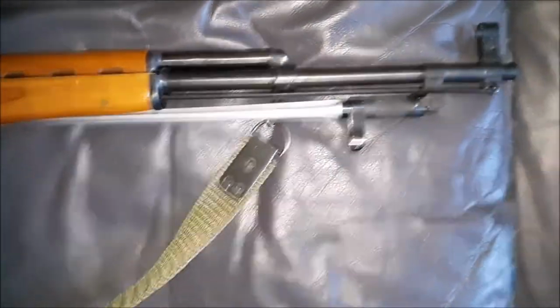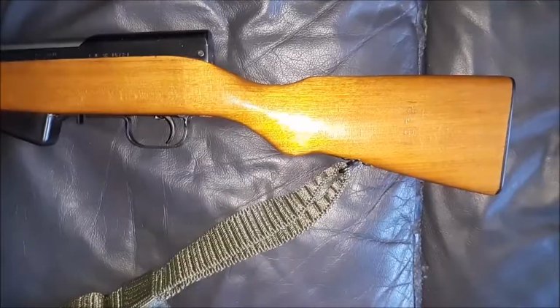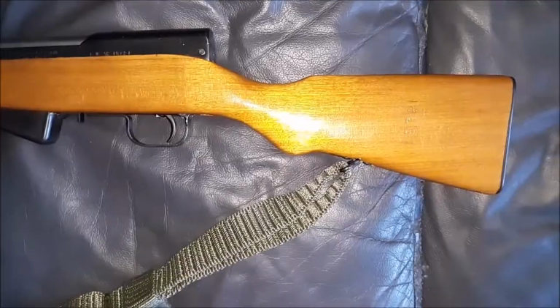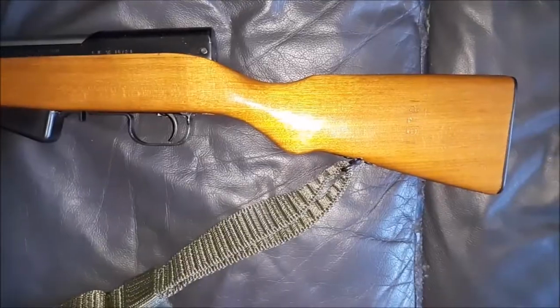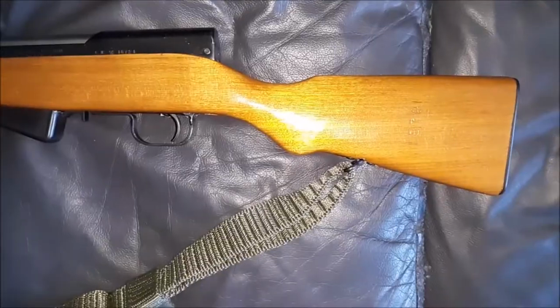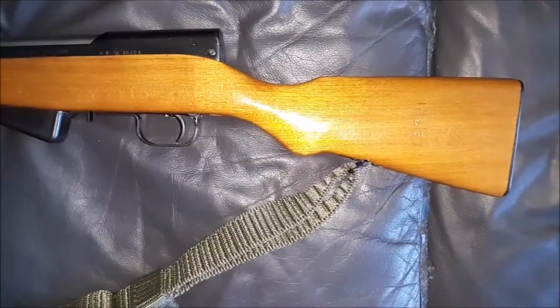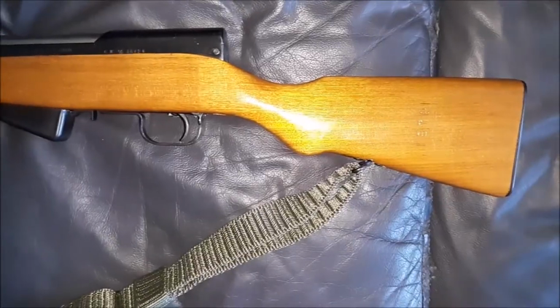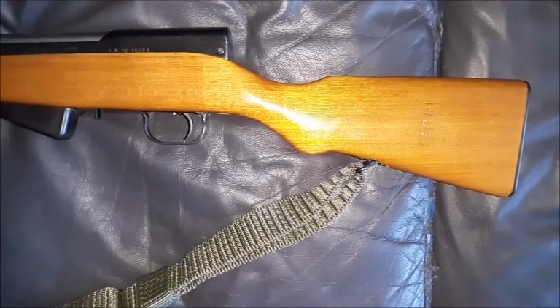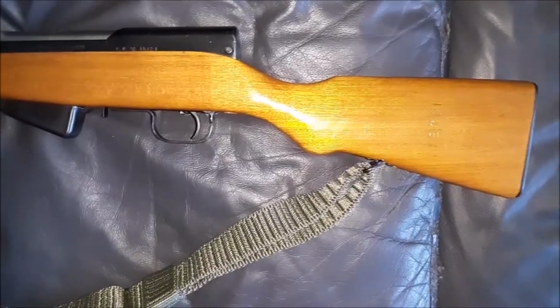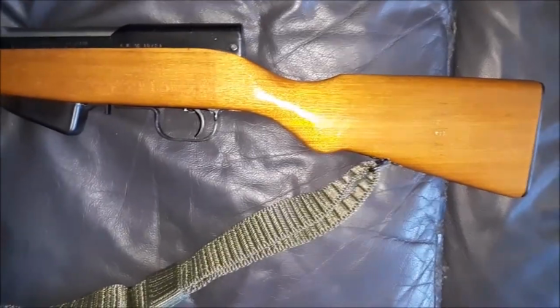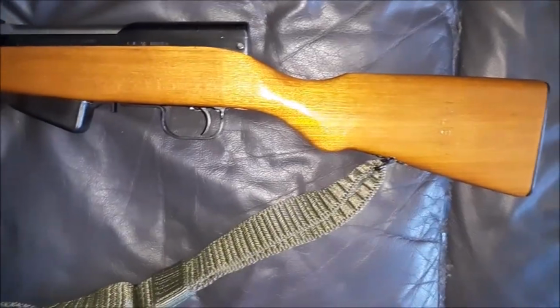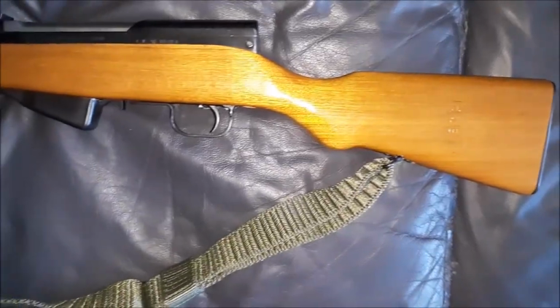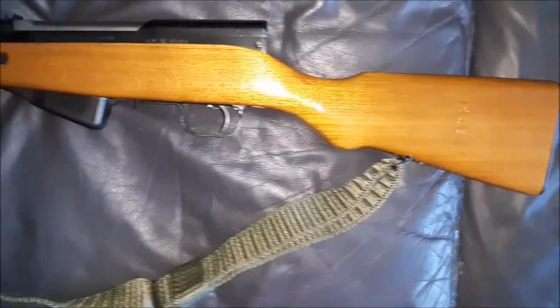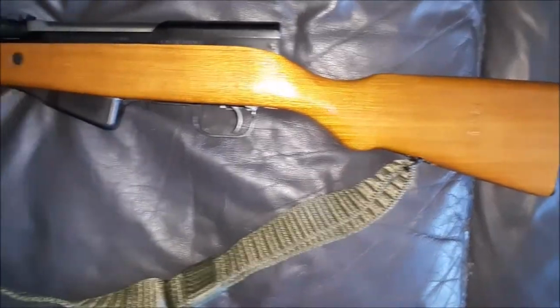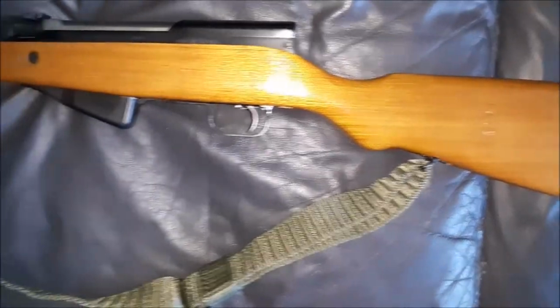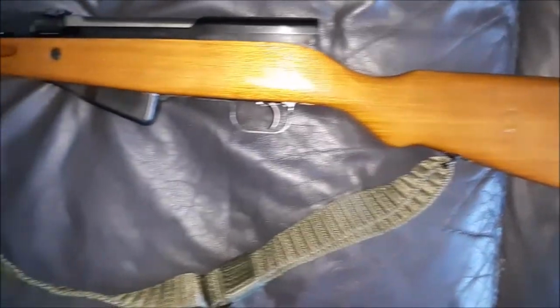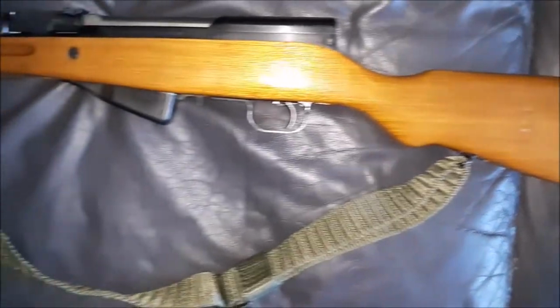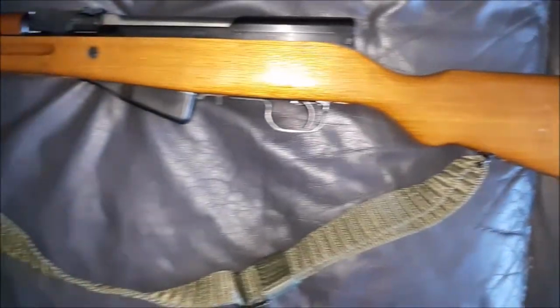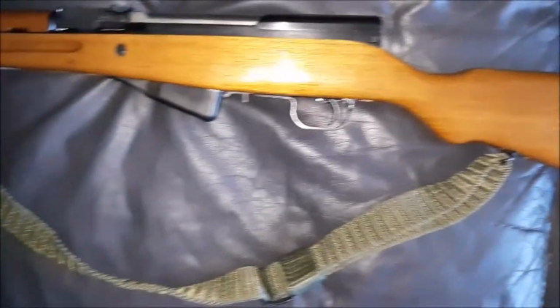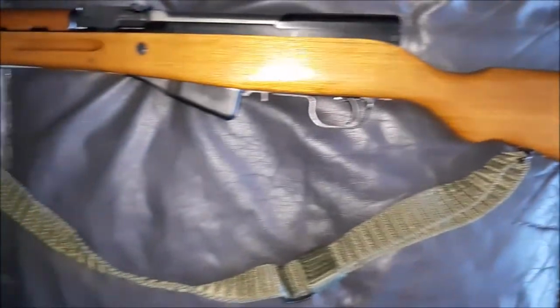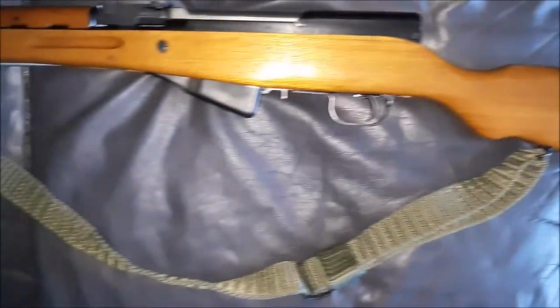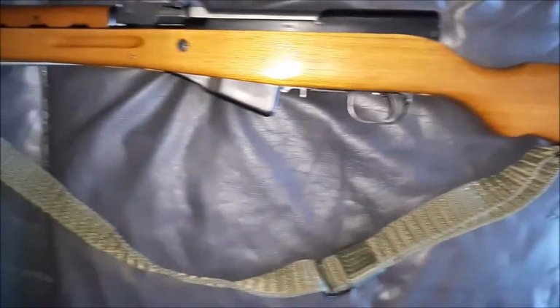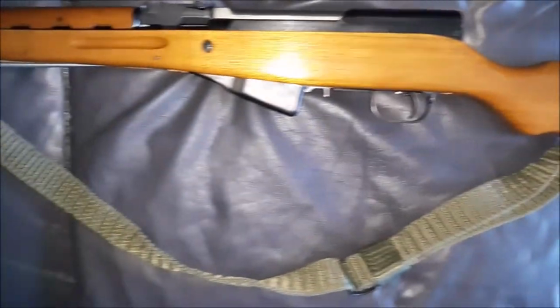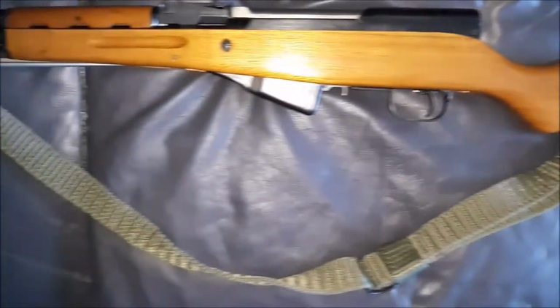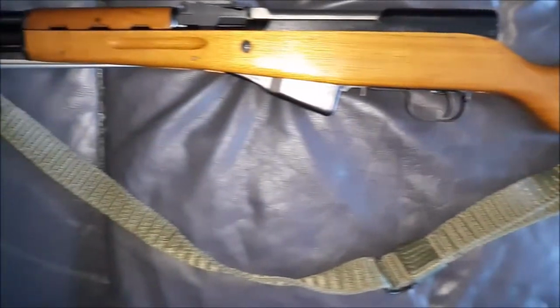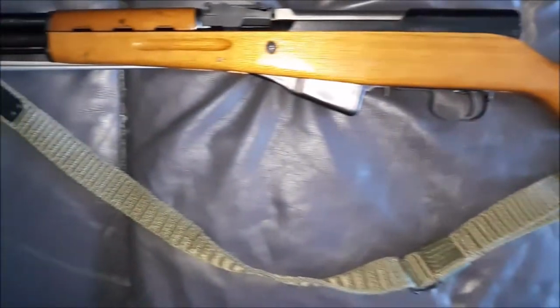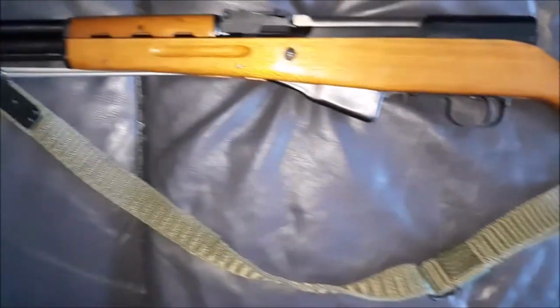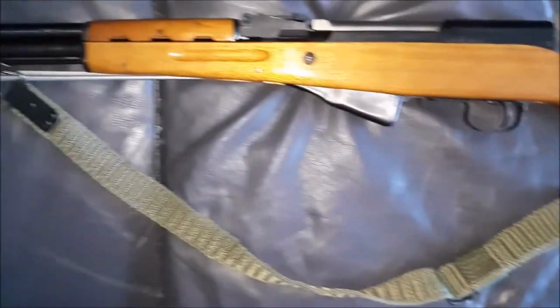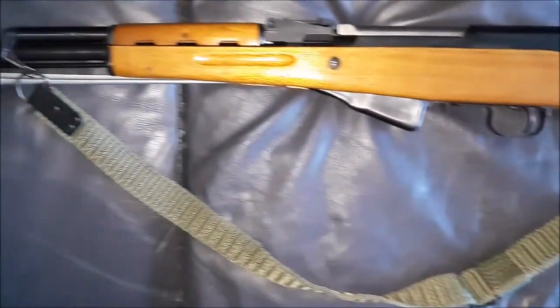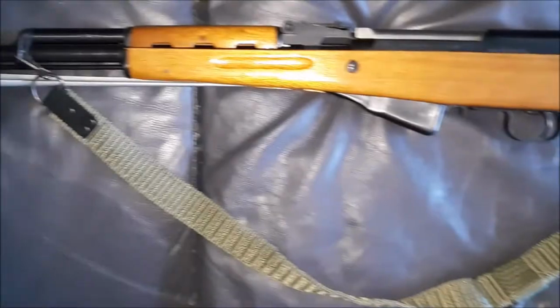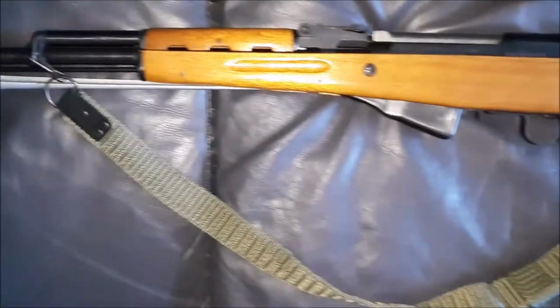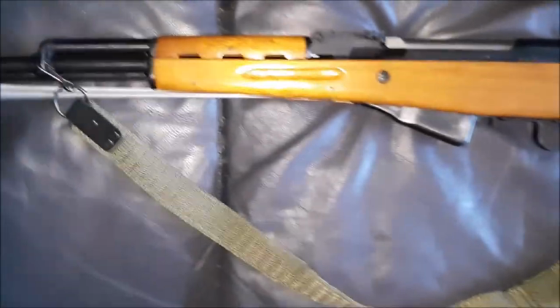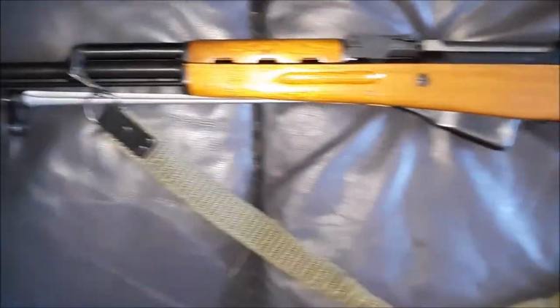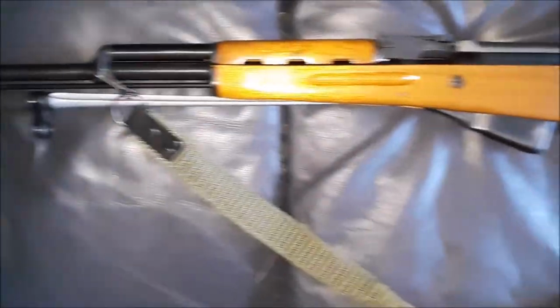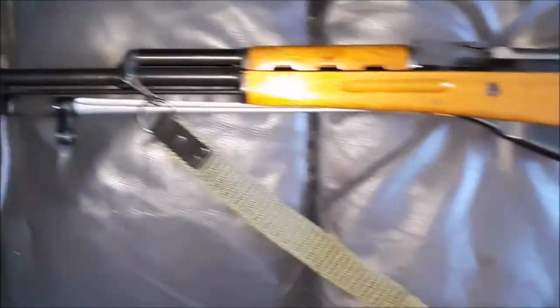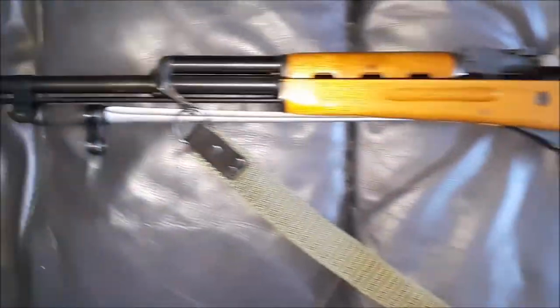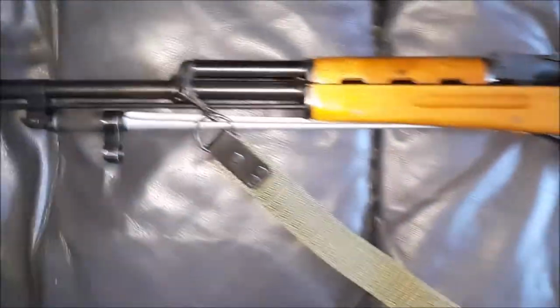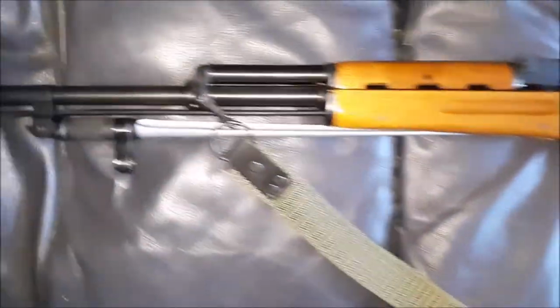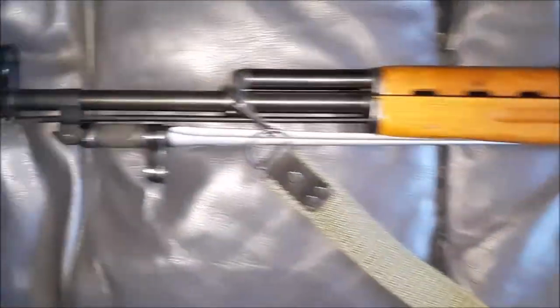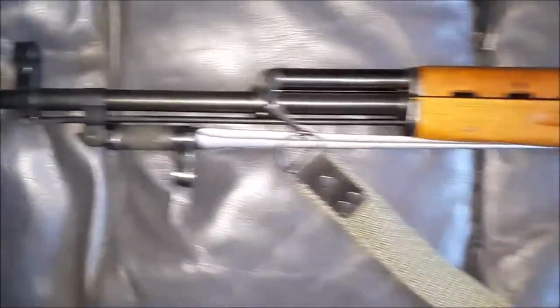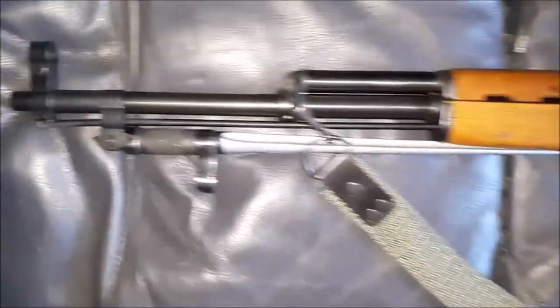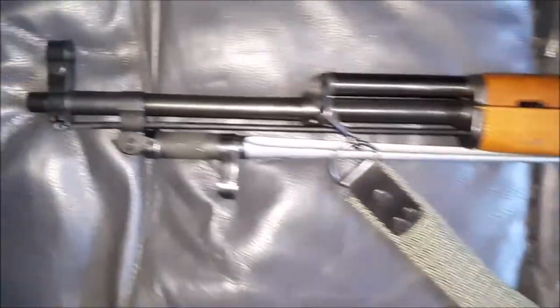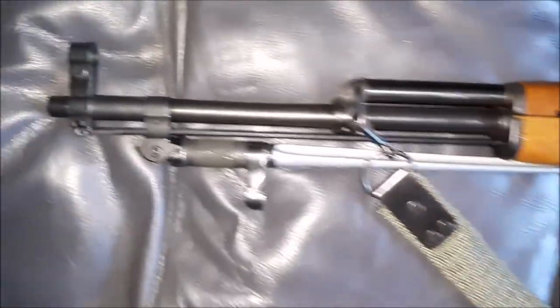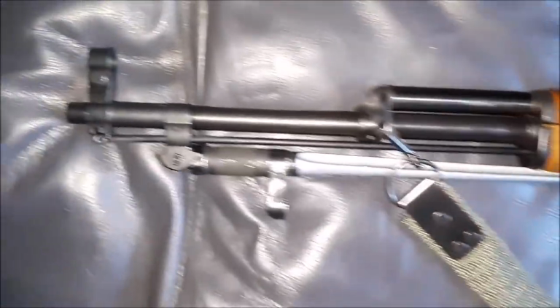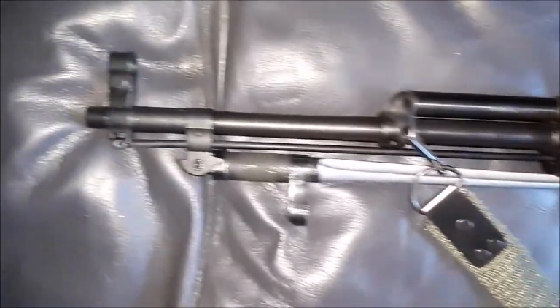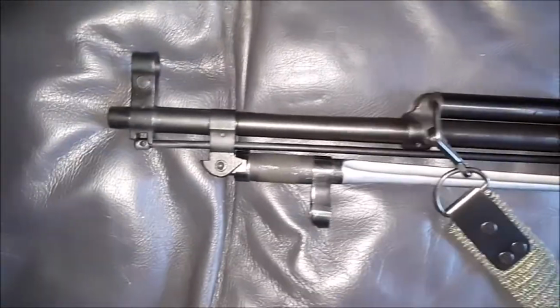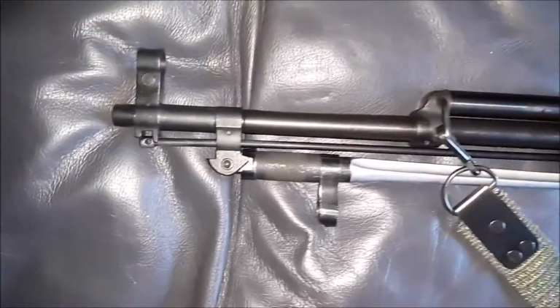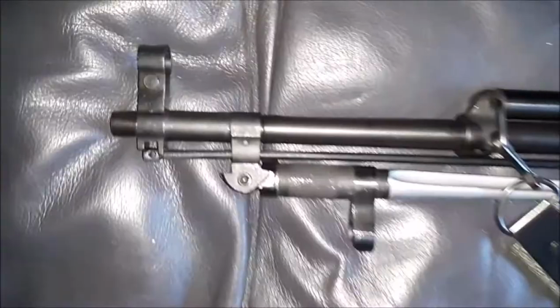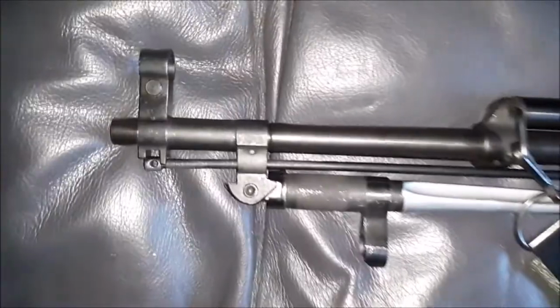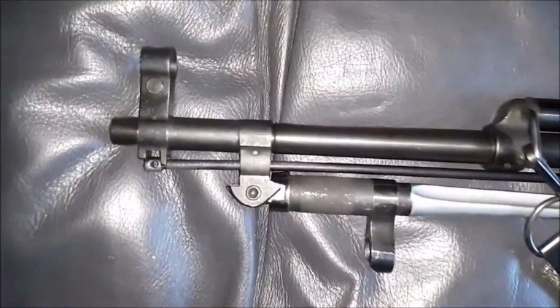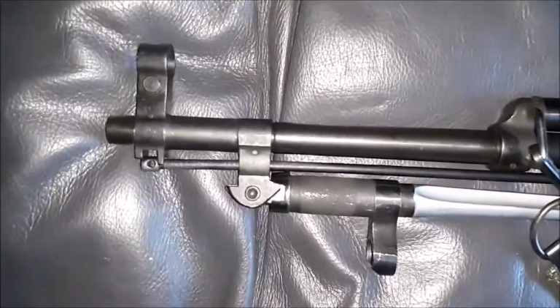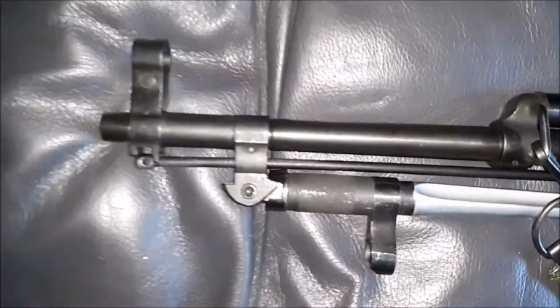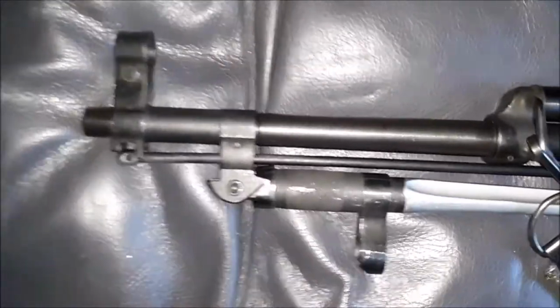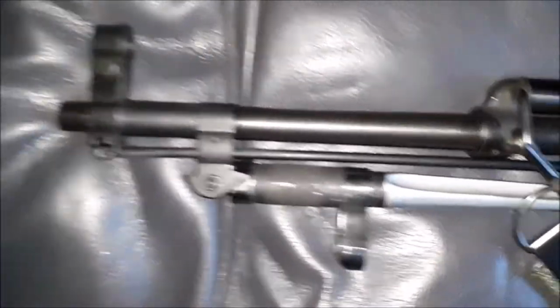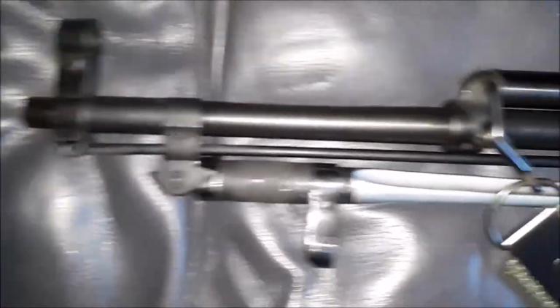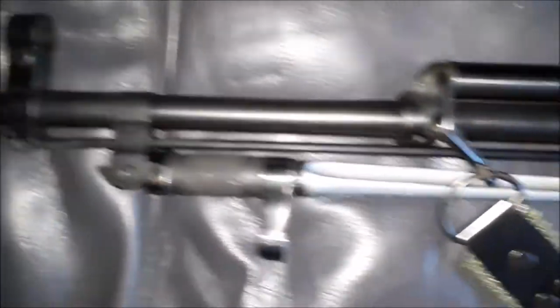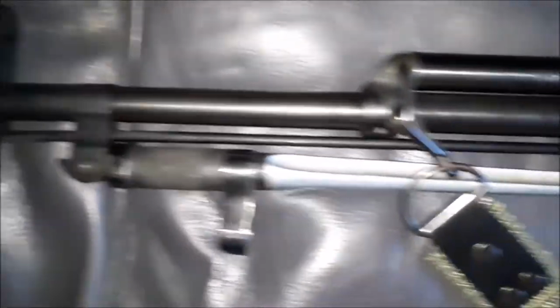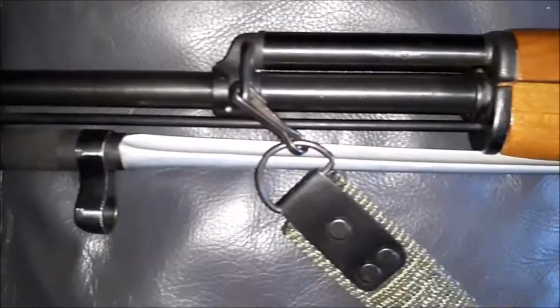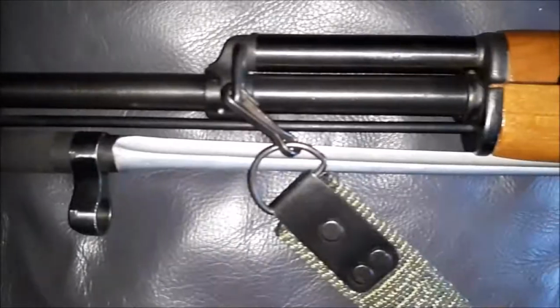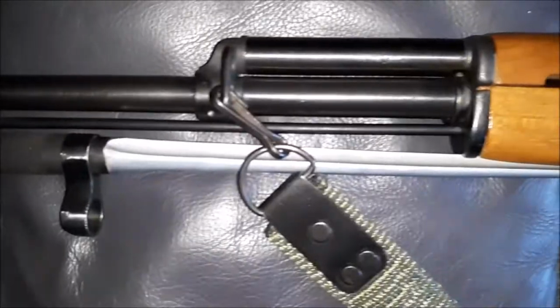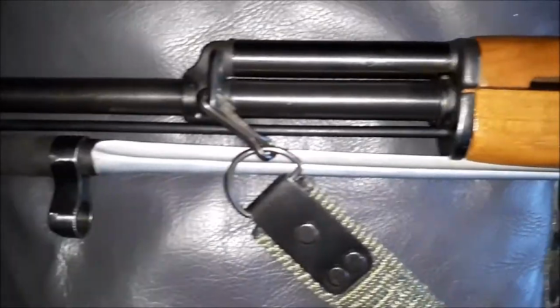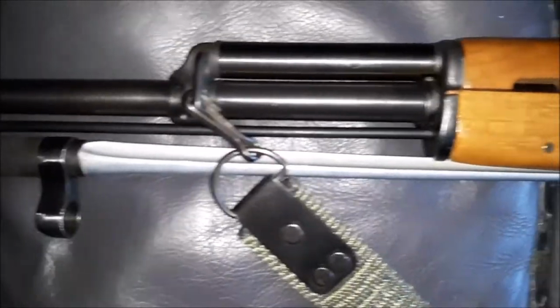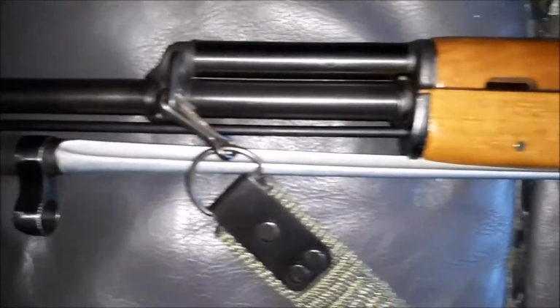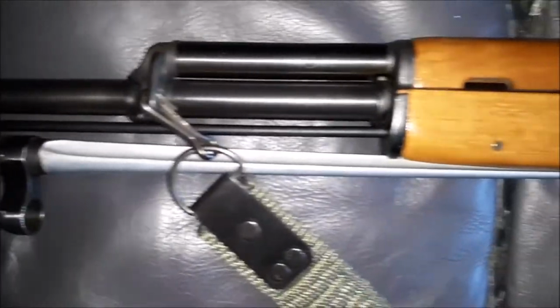This rifle has a 20 inch barrel and it weighs about 8.5 pounds. You have your cleaning rod and your bayonet.